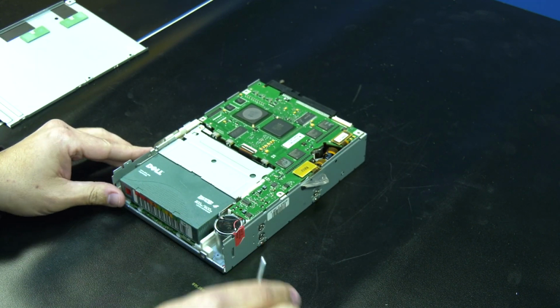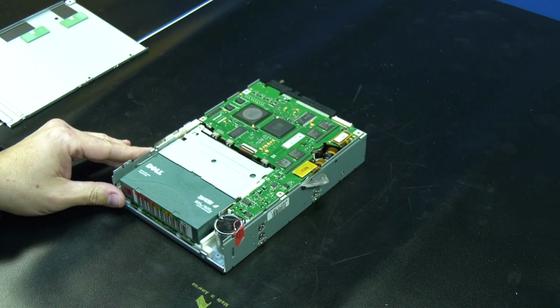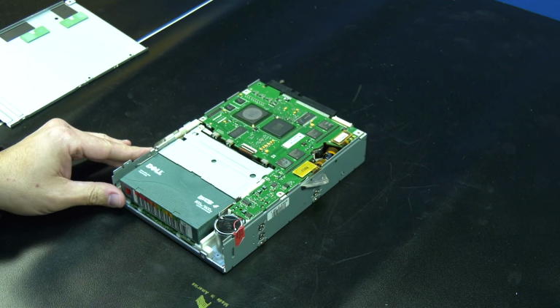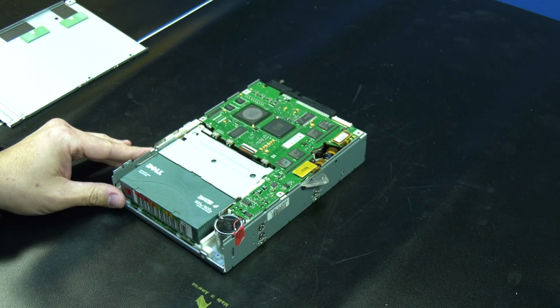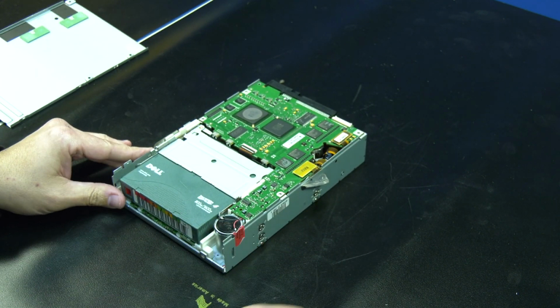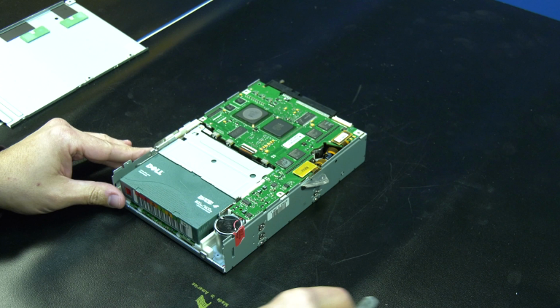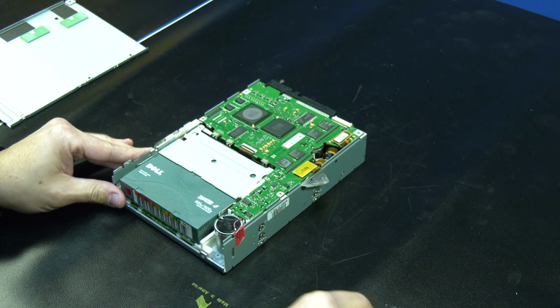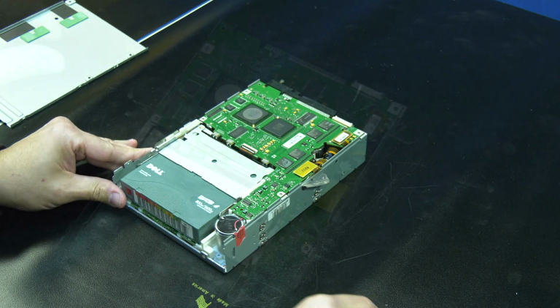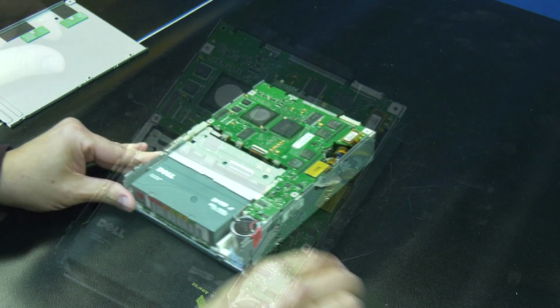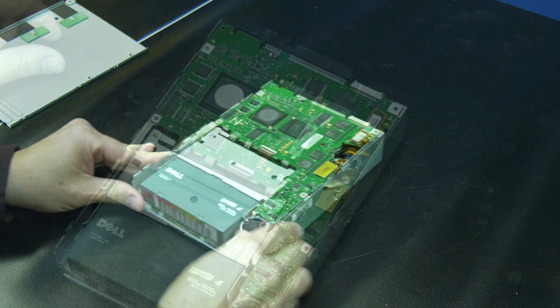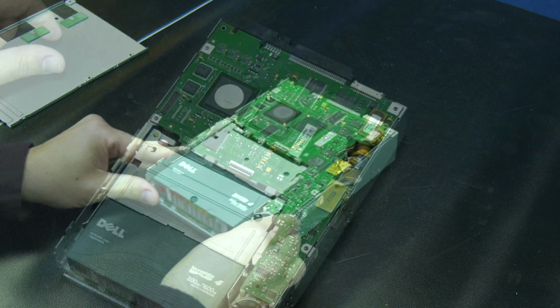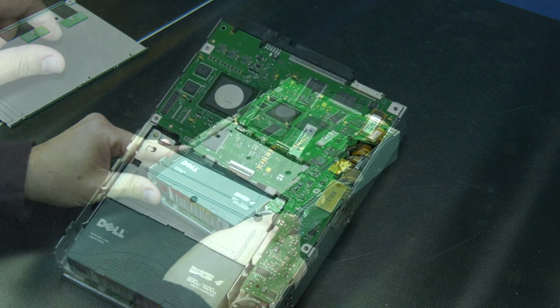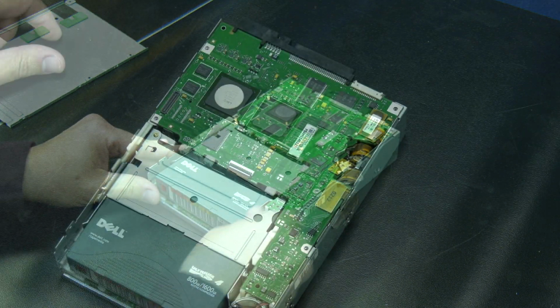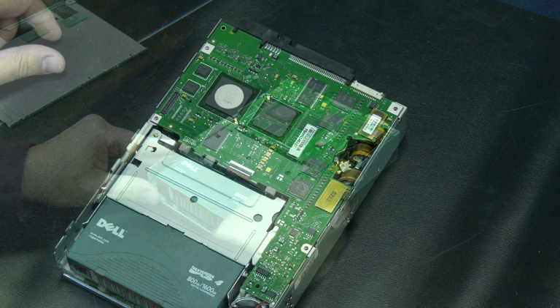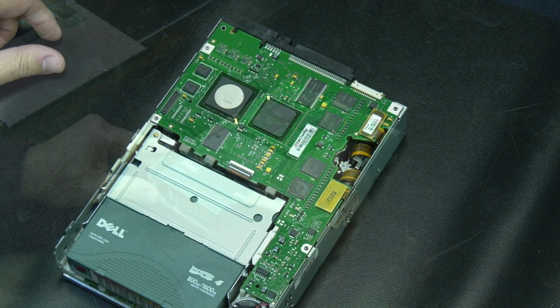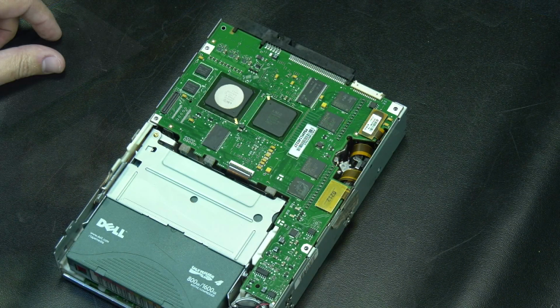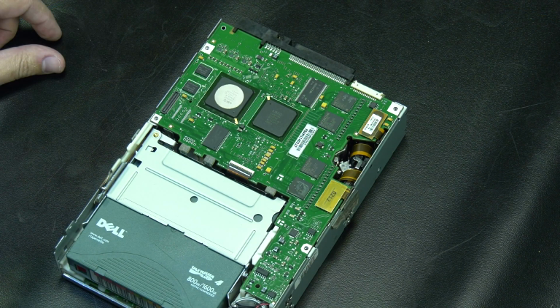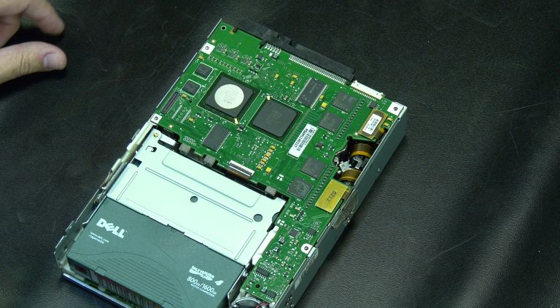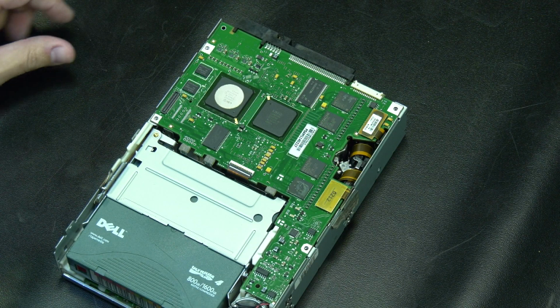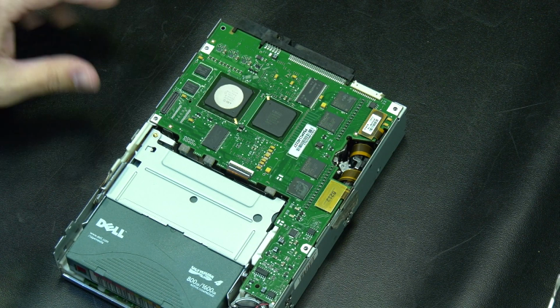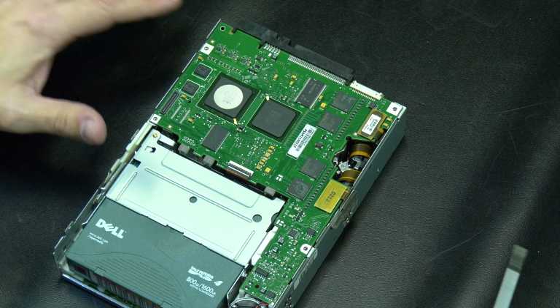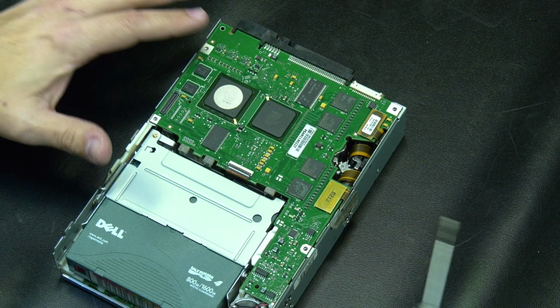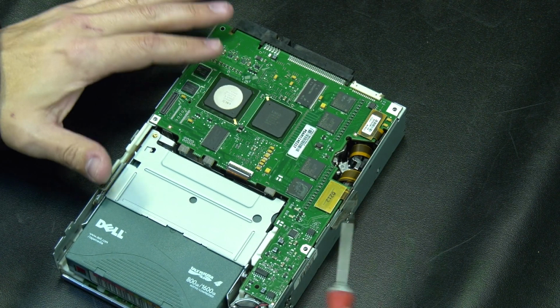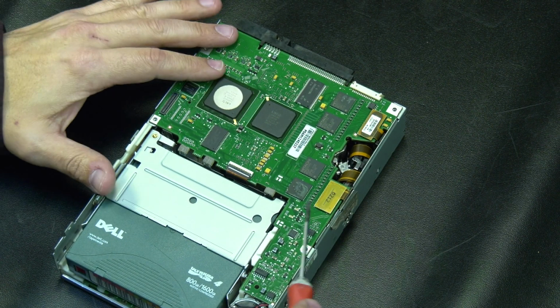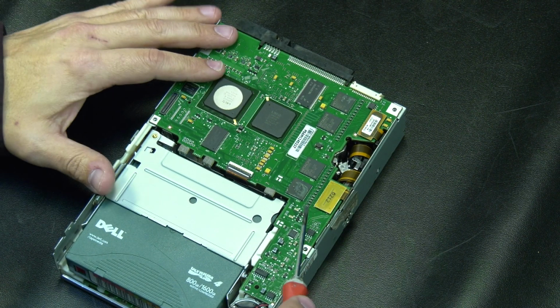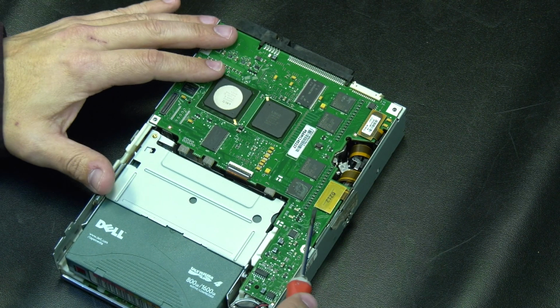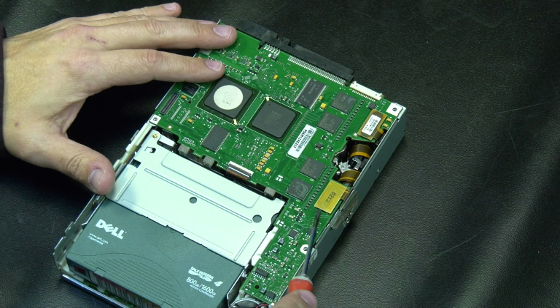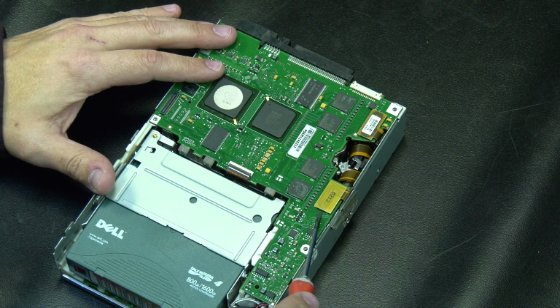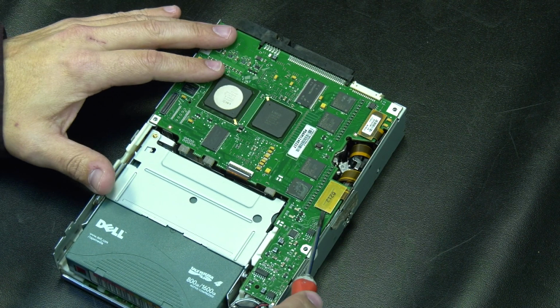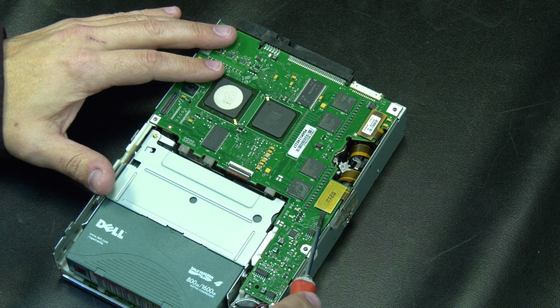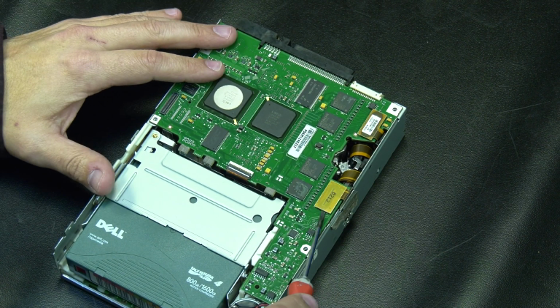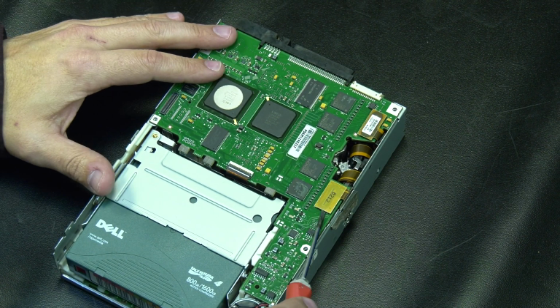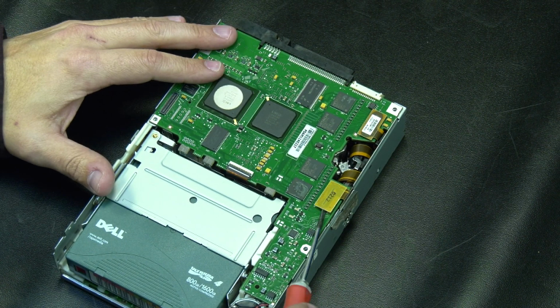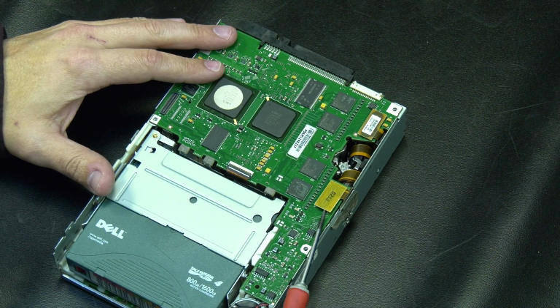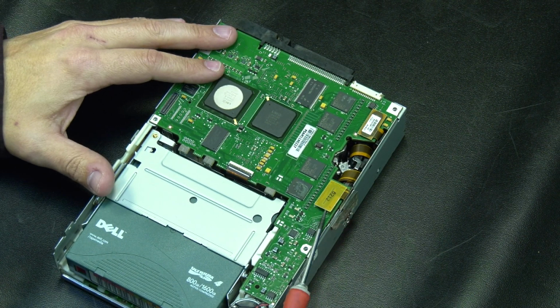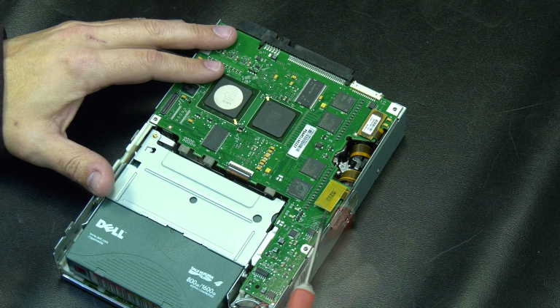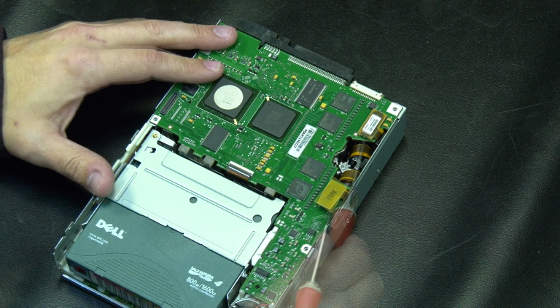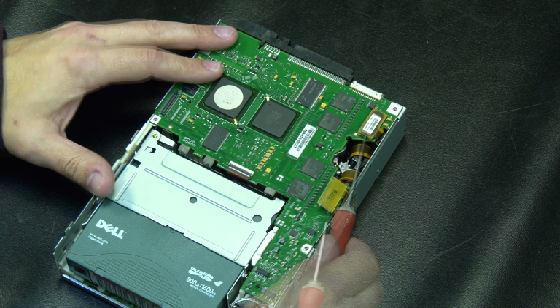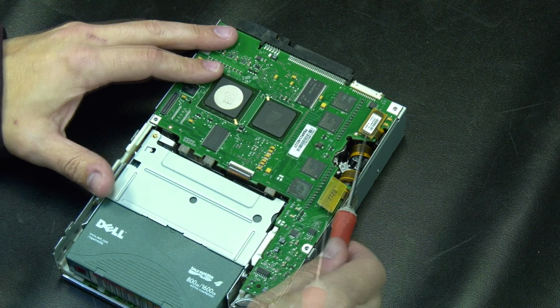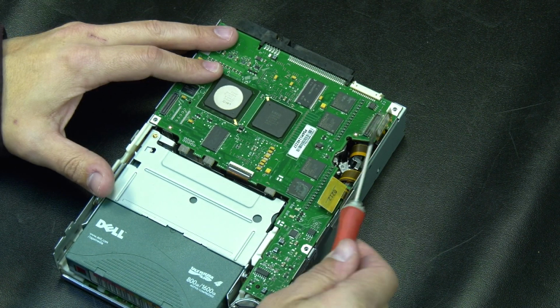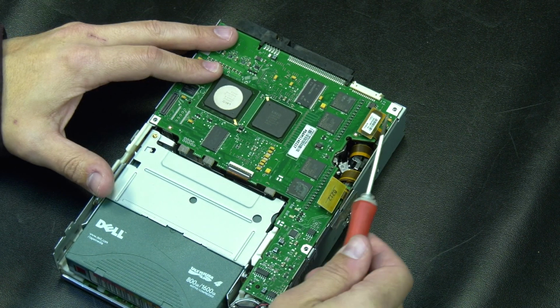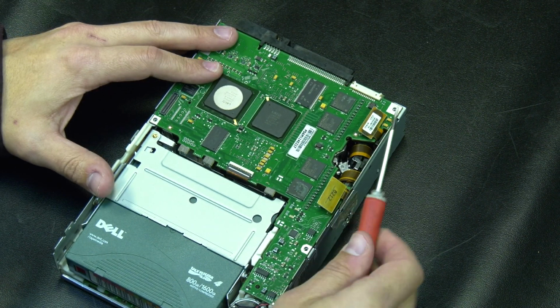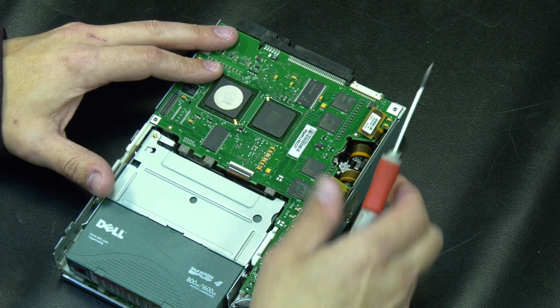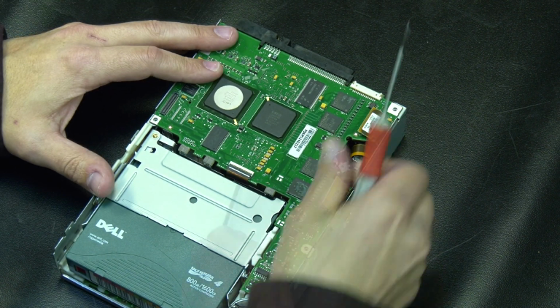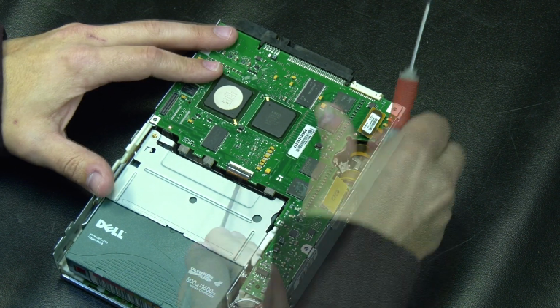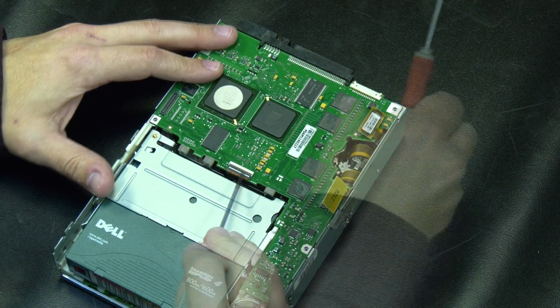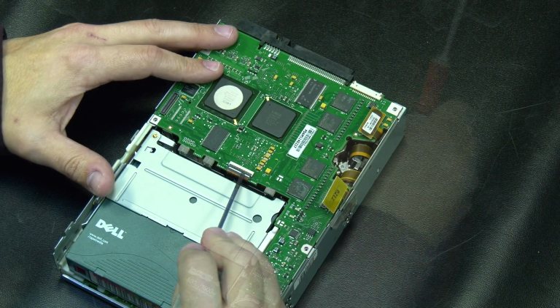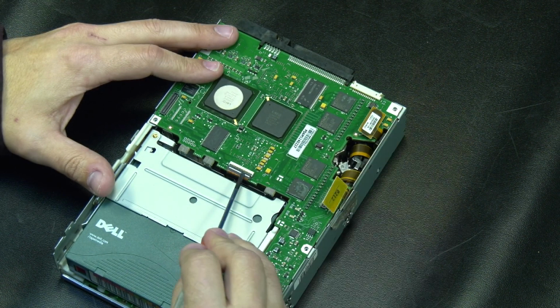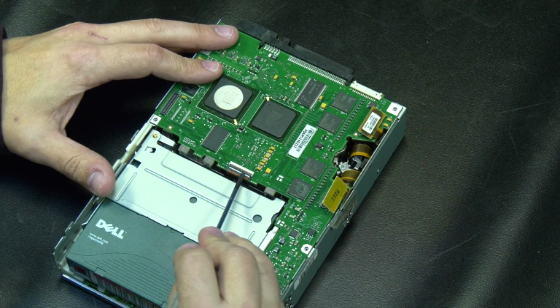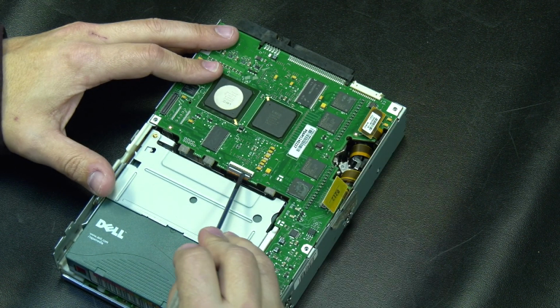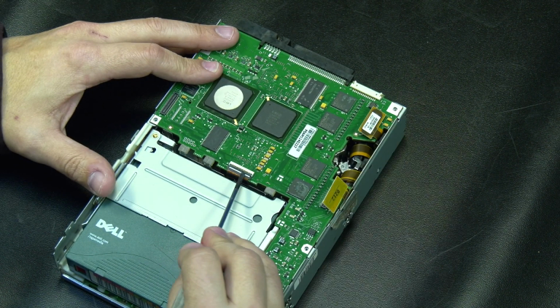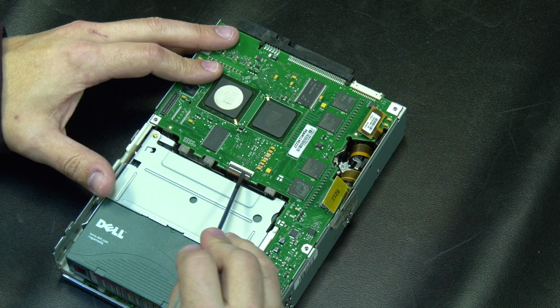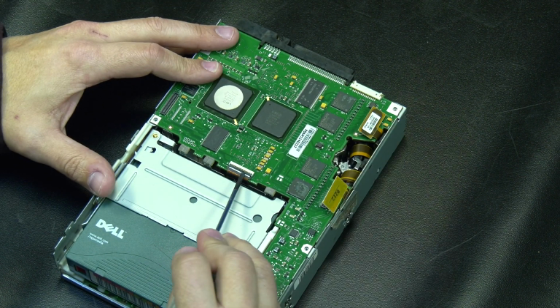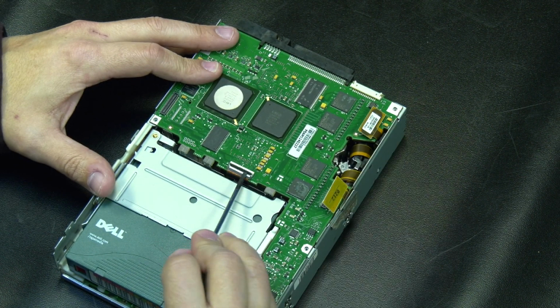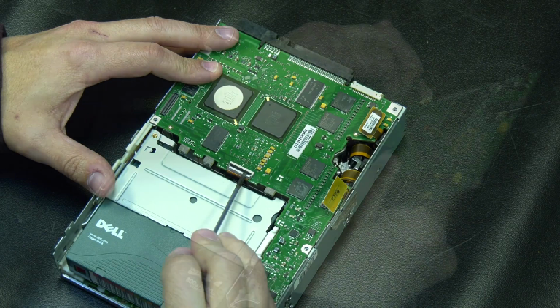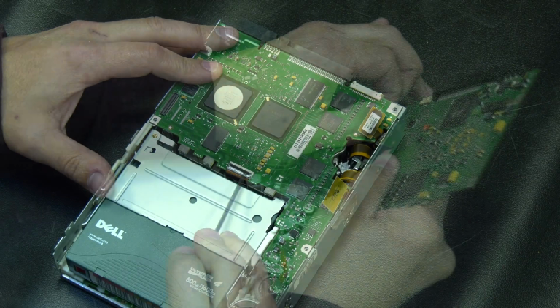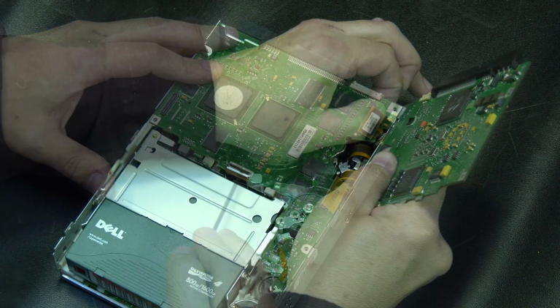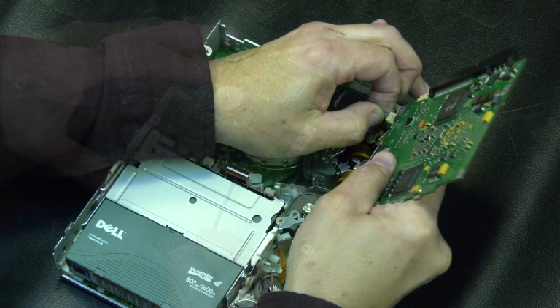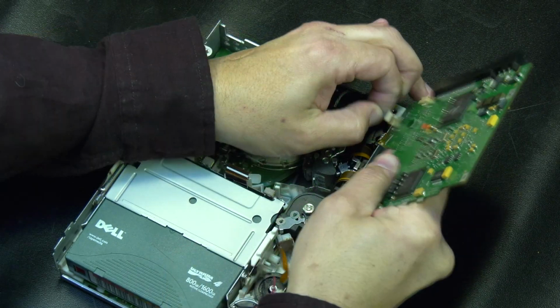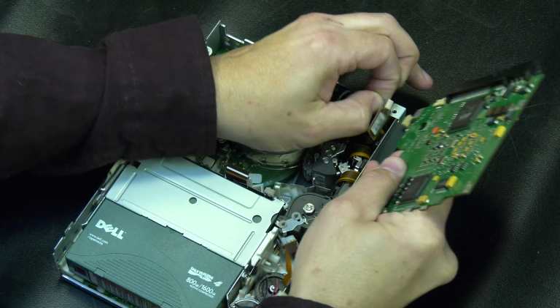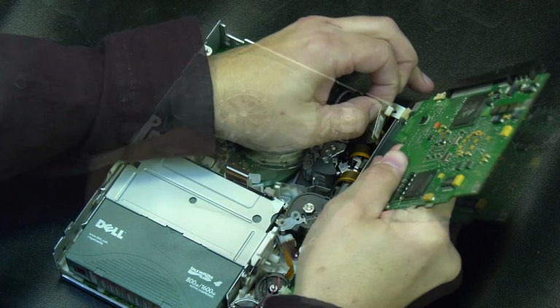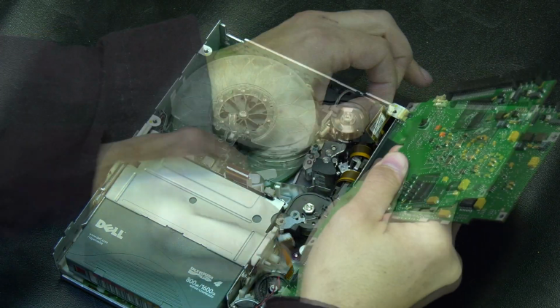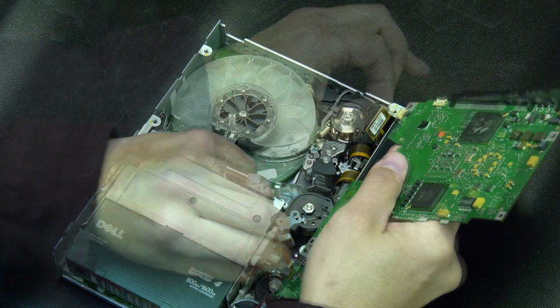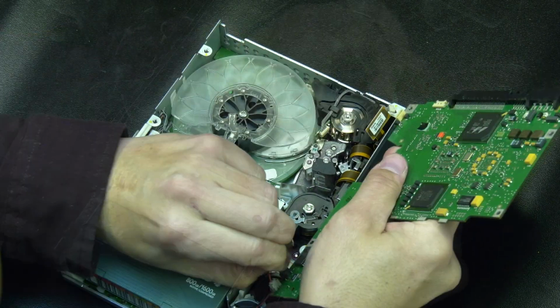Once the top cover is taken off, you will then need to remove the top board from the drive. There will be a number of connections that you must carefully undo before removing the board.